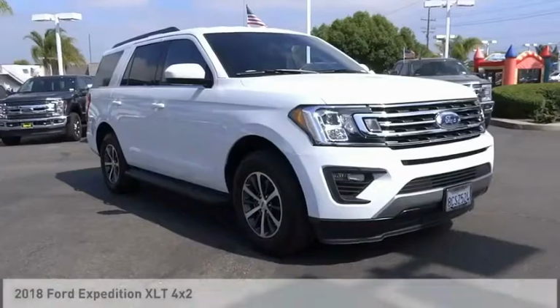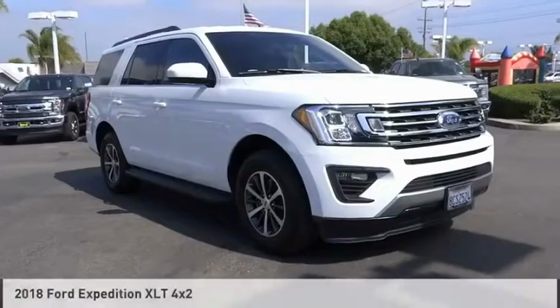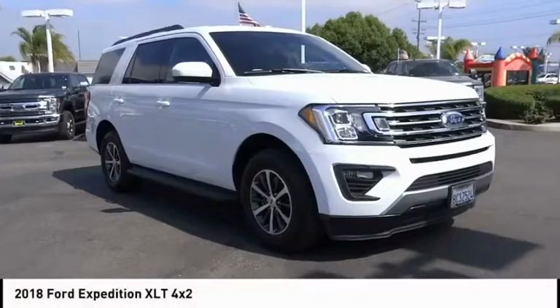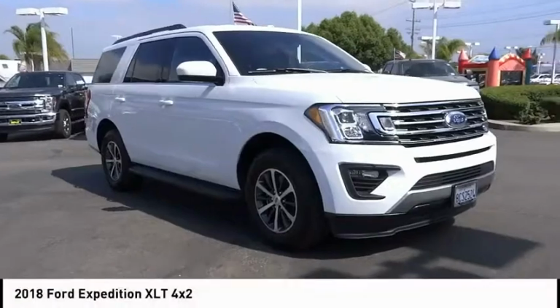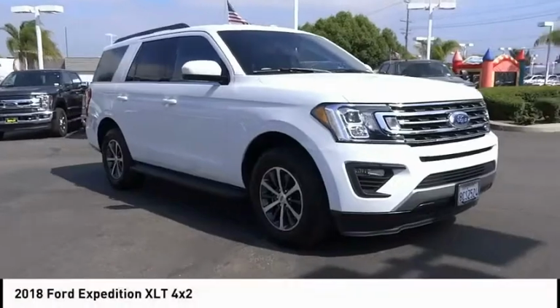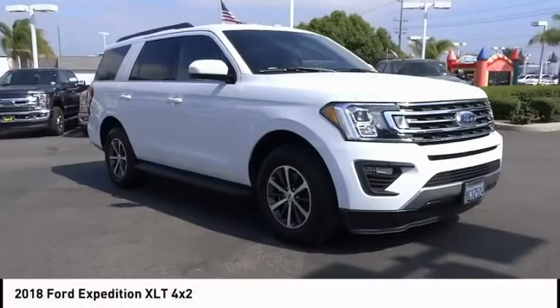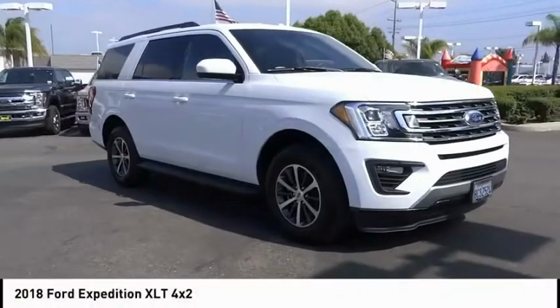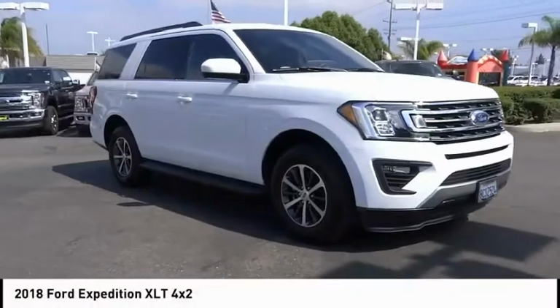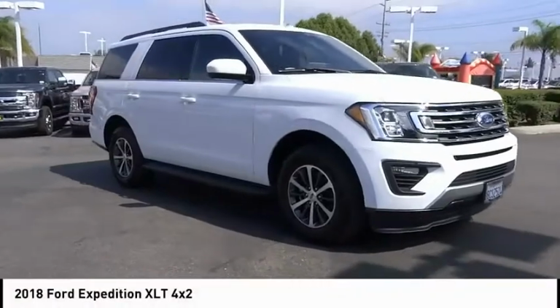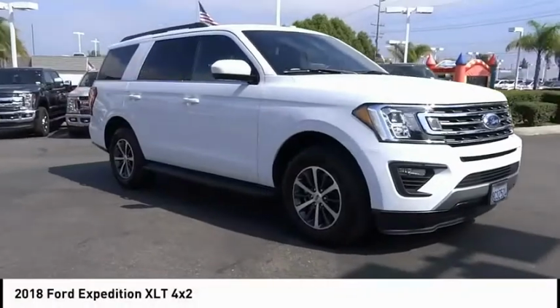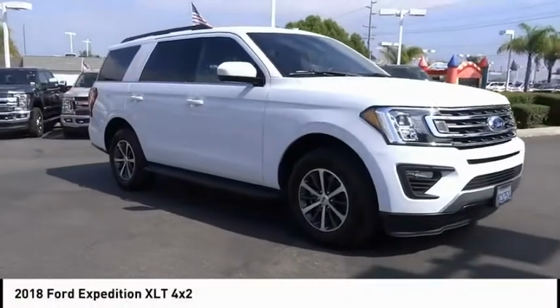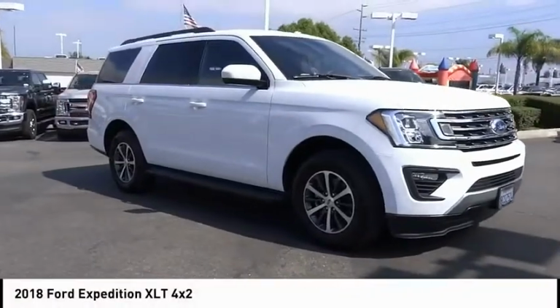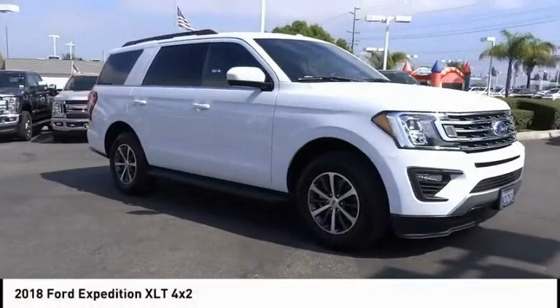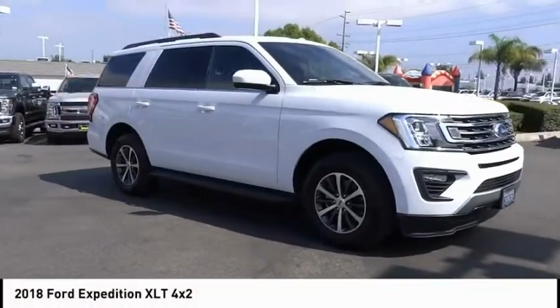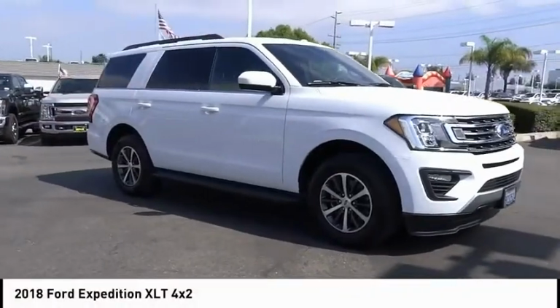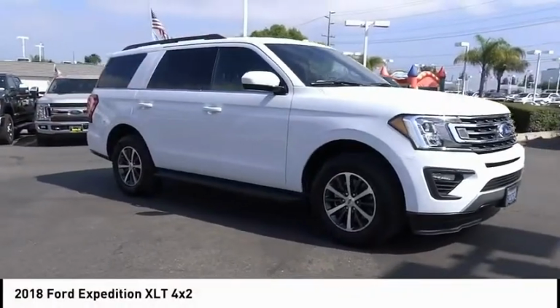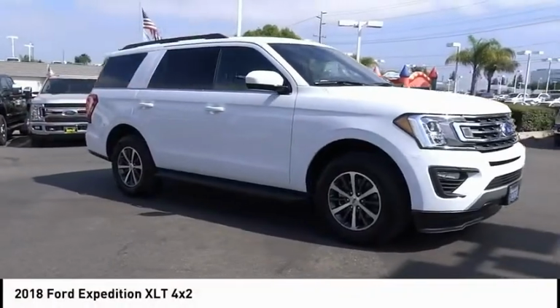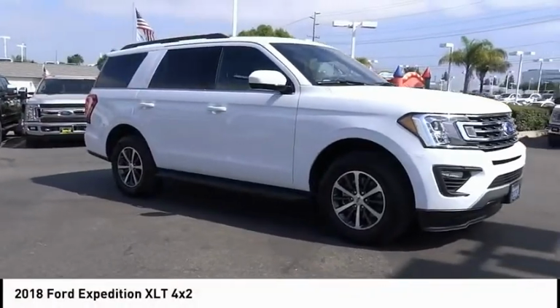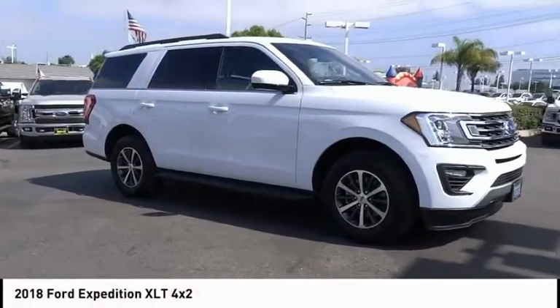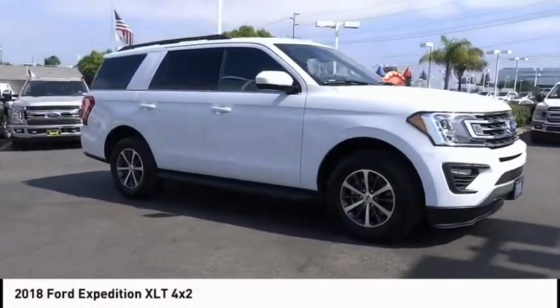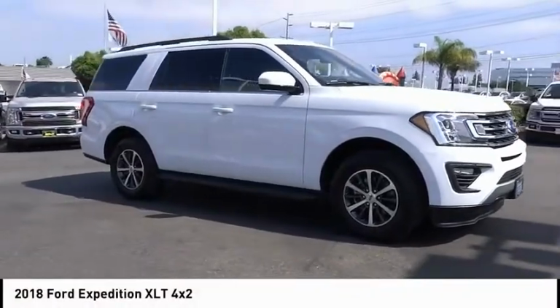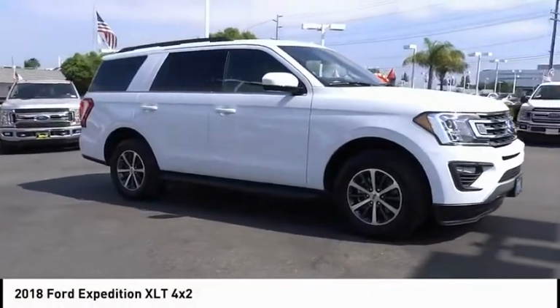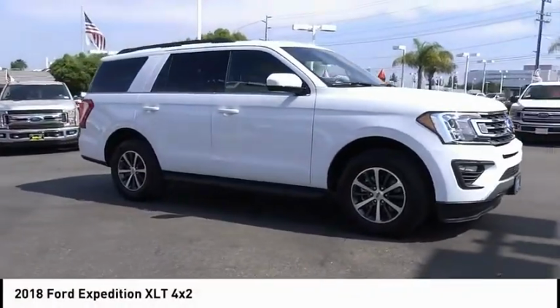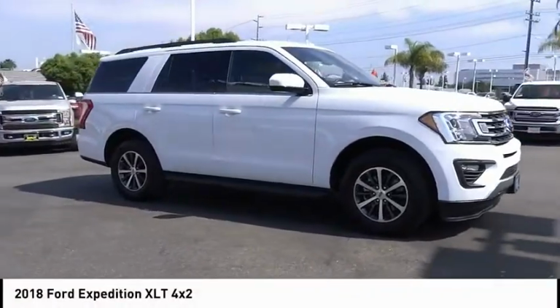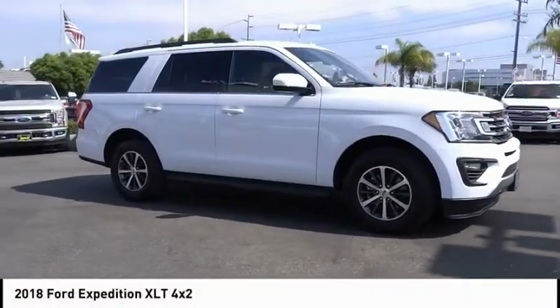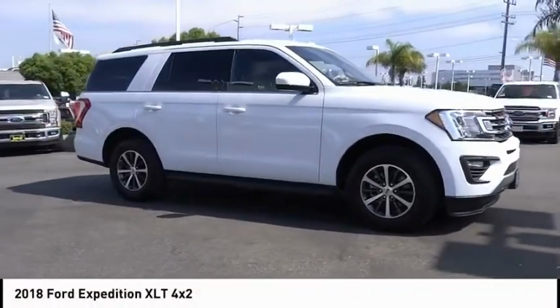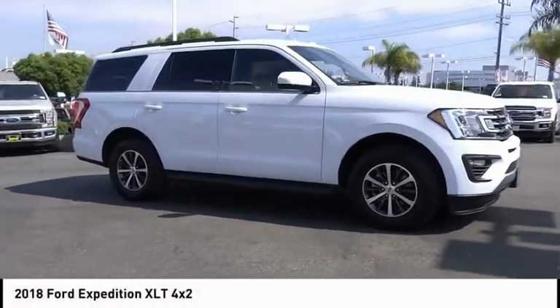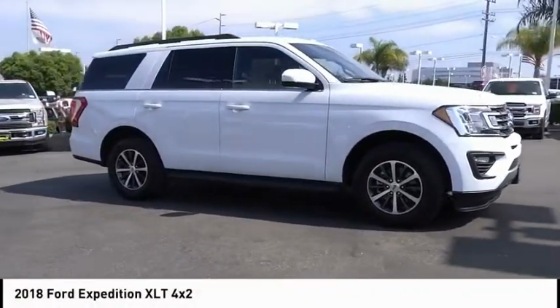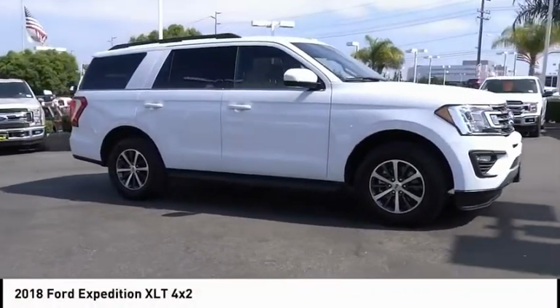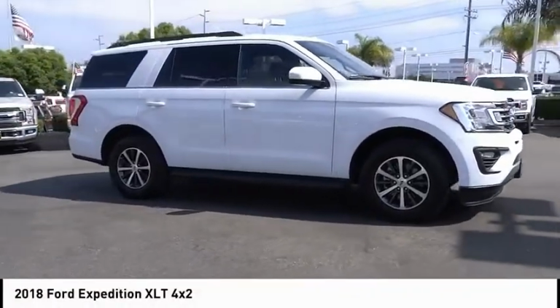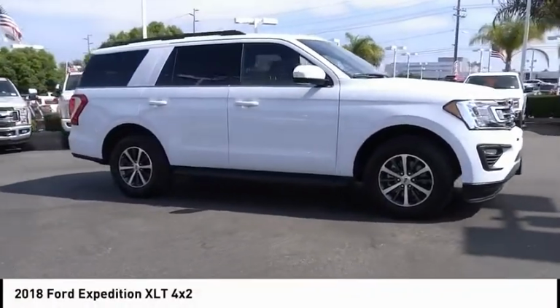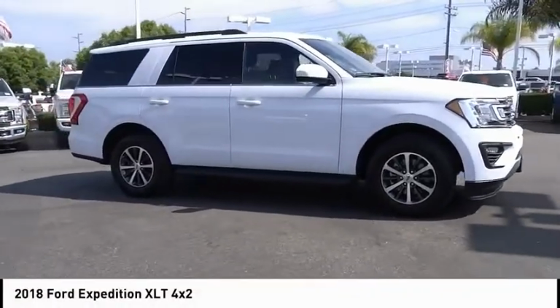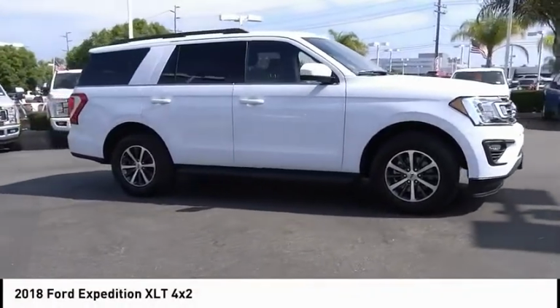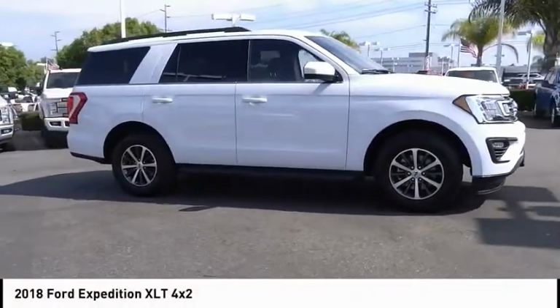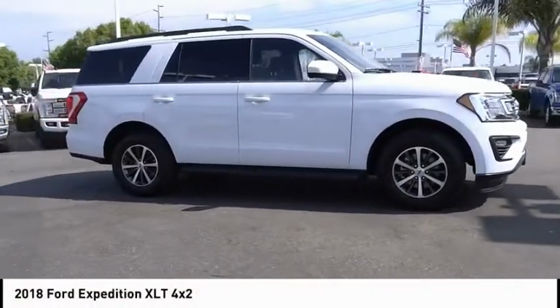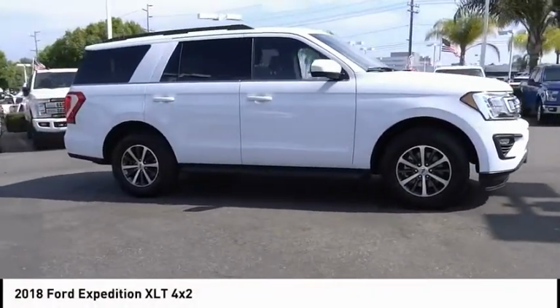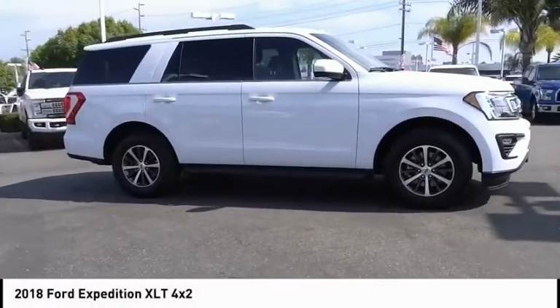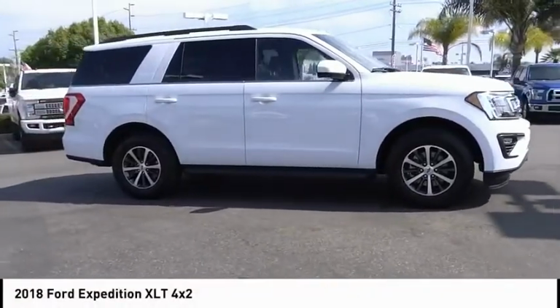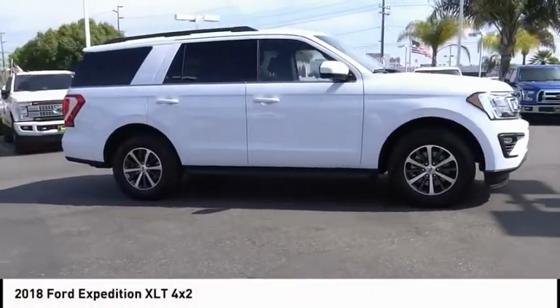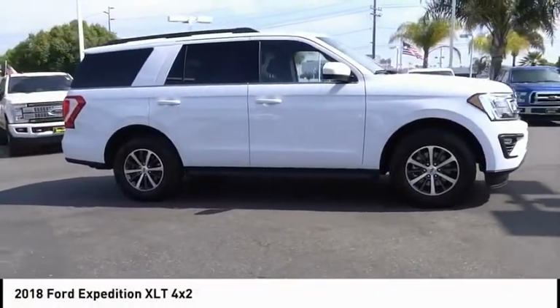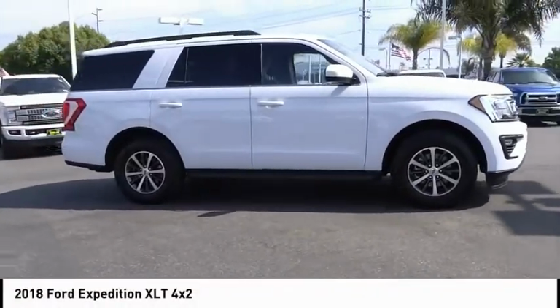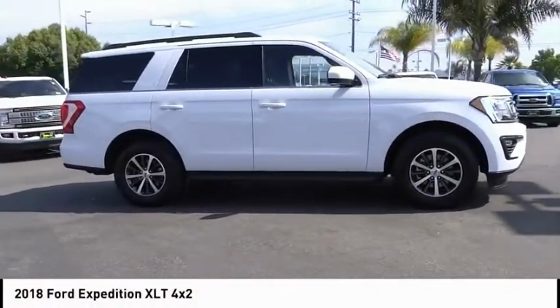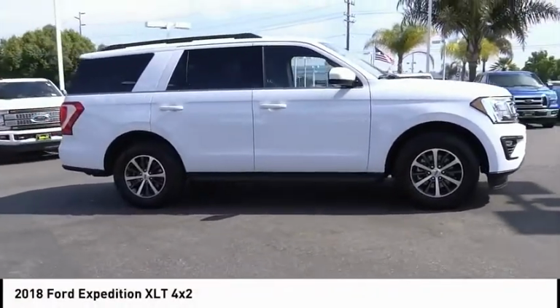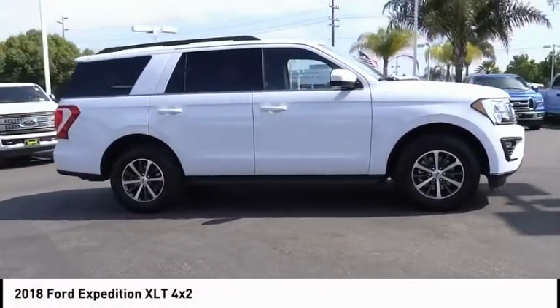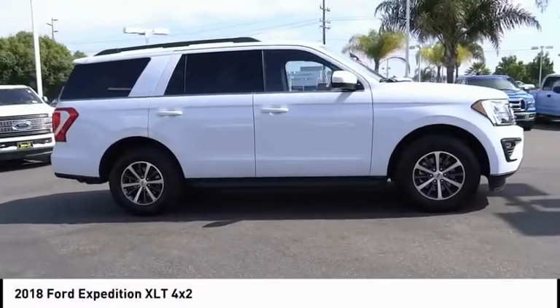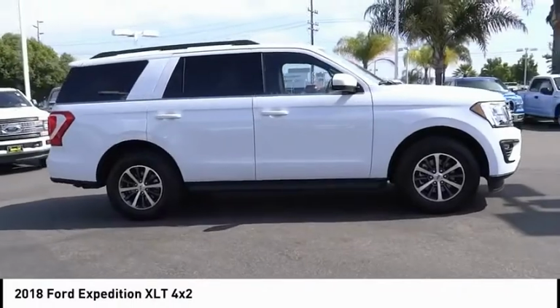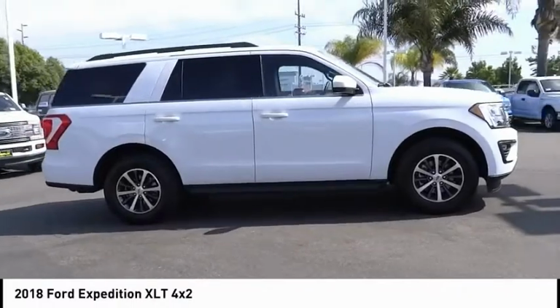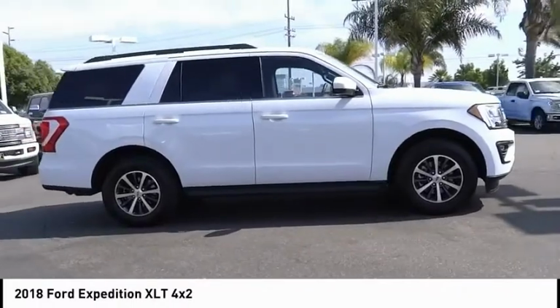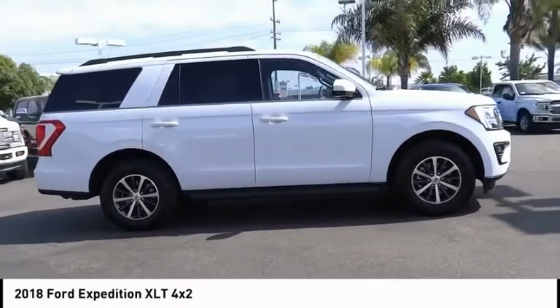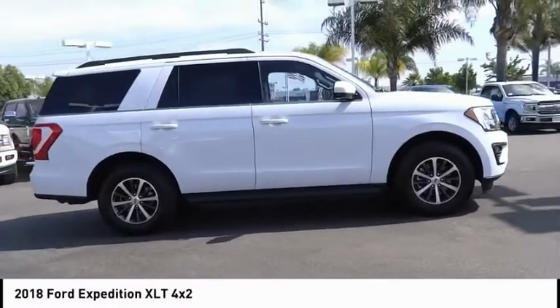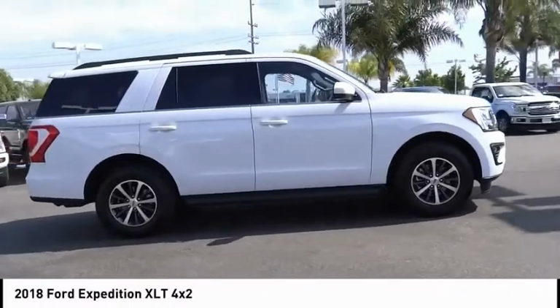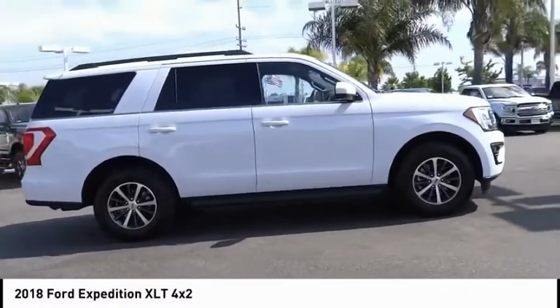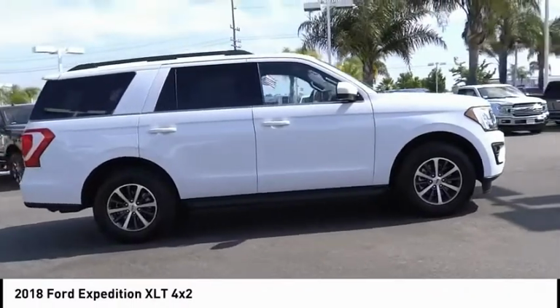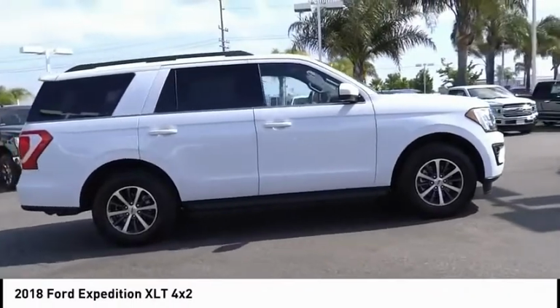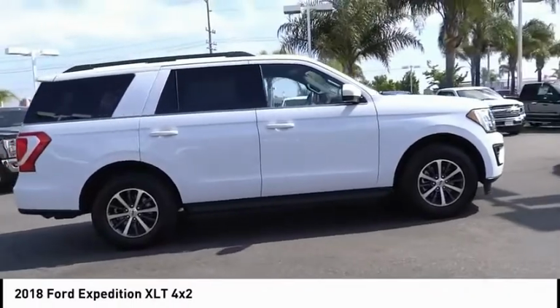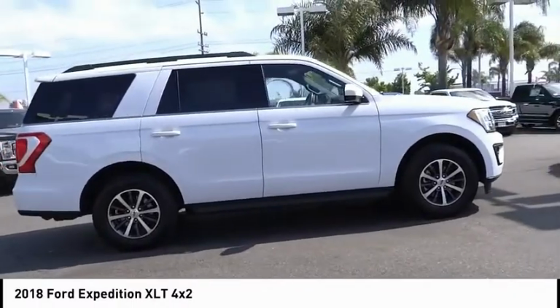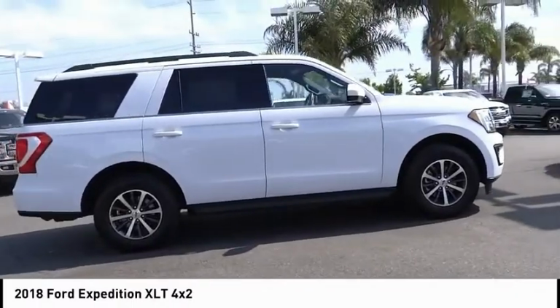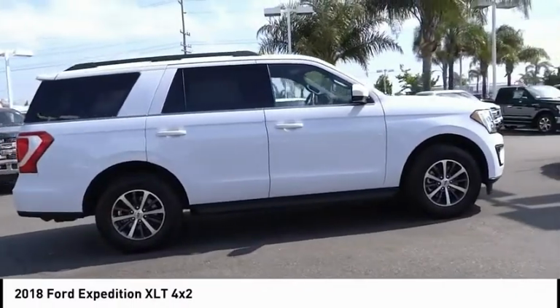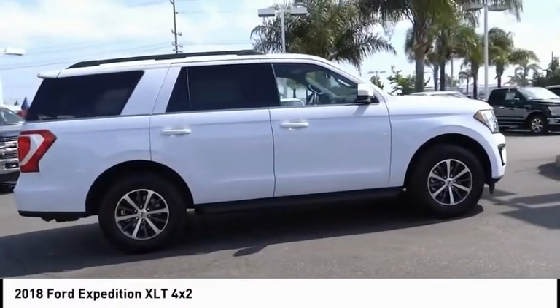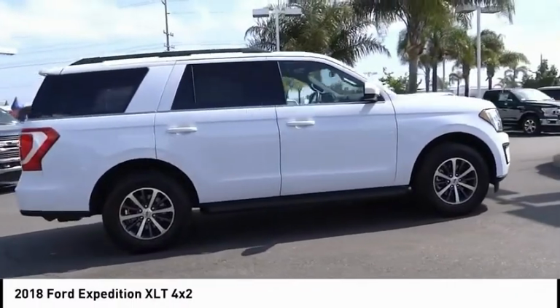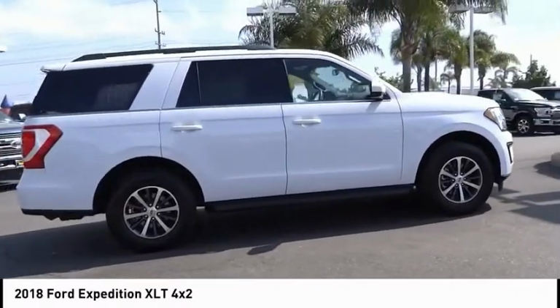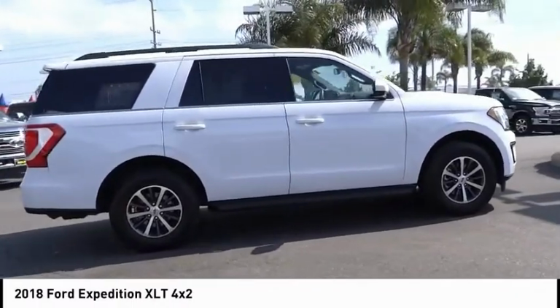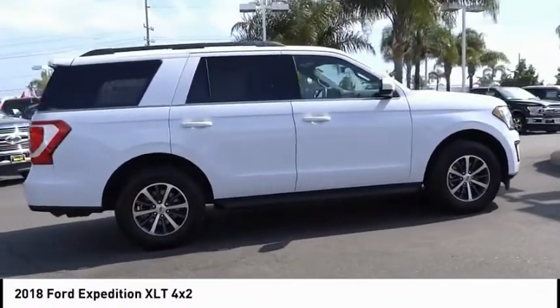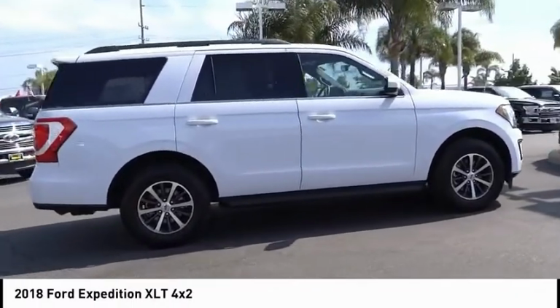Come test drive the 2018 Expedition. Powerful, controlled, resourceful. Expedition.